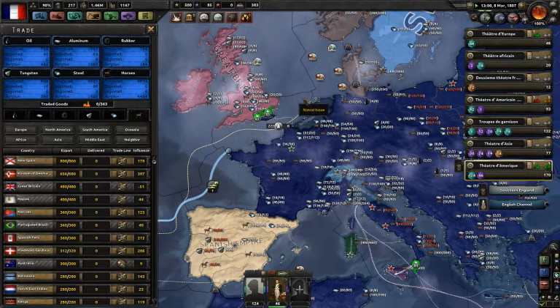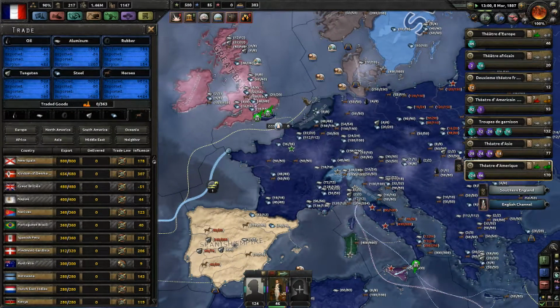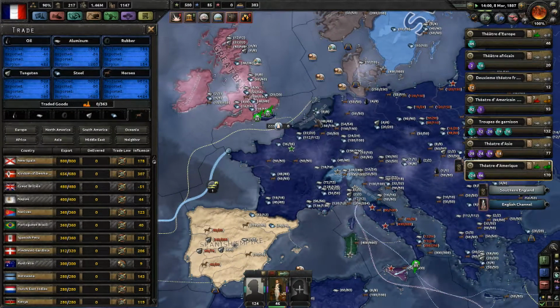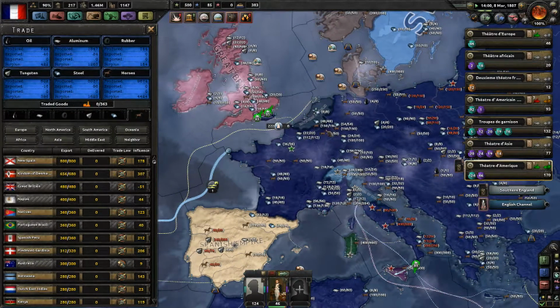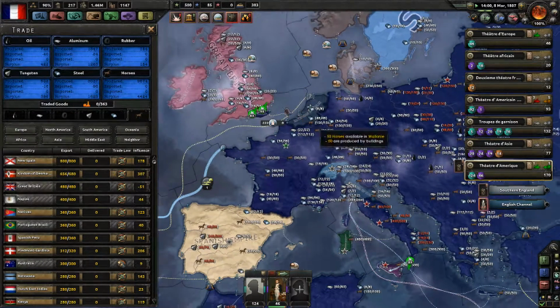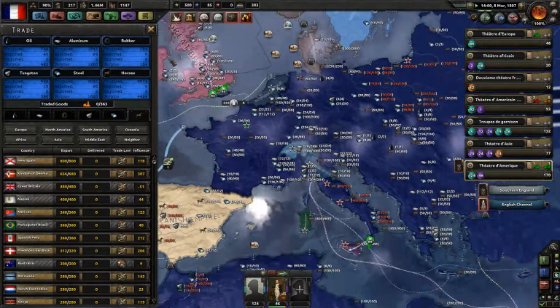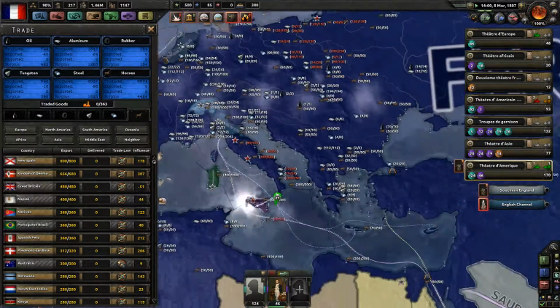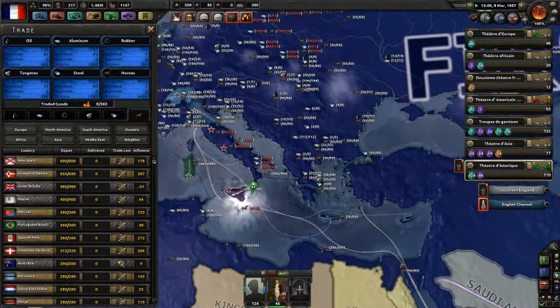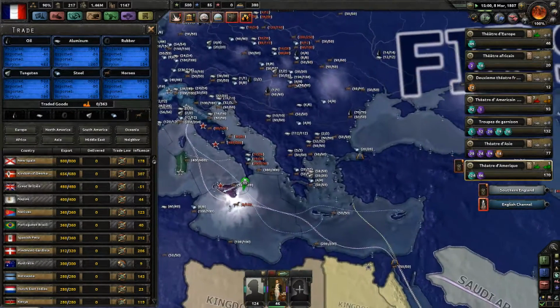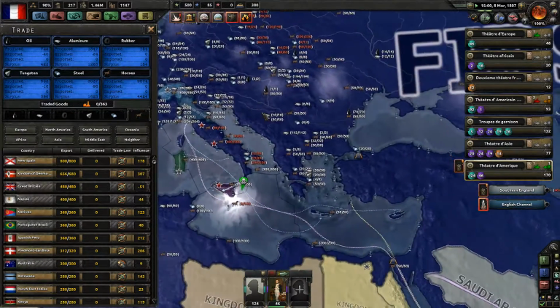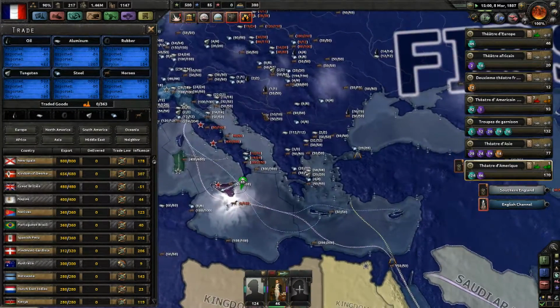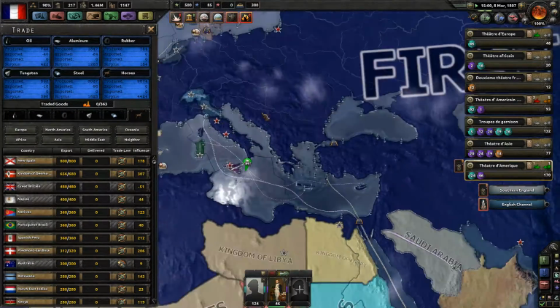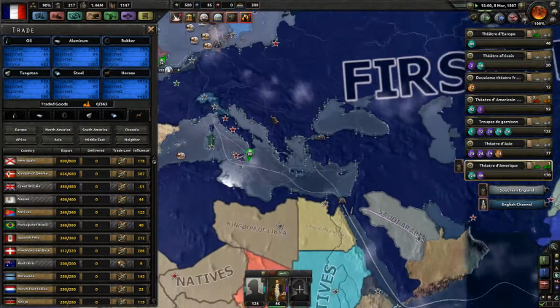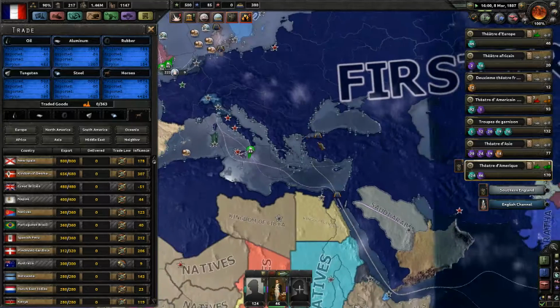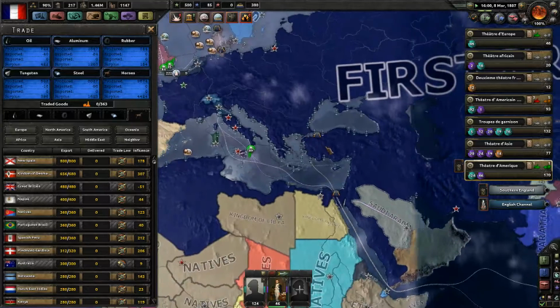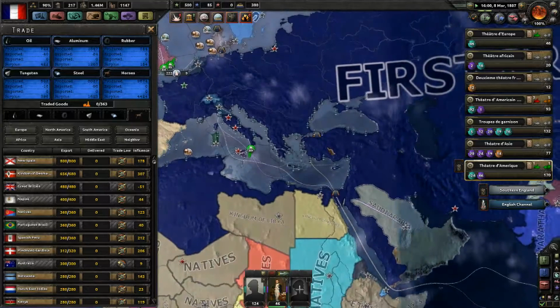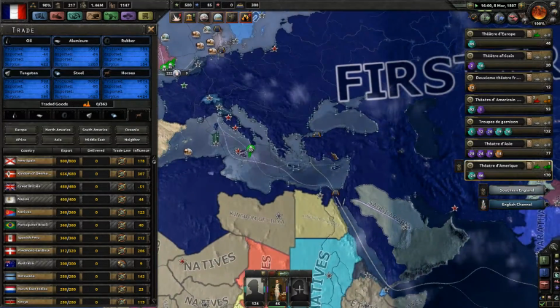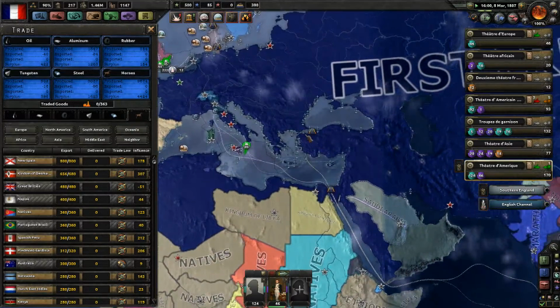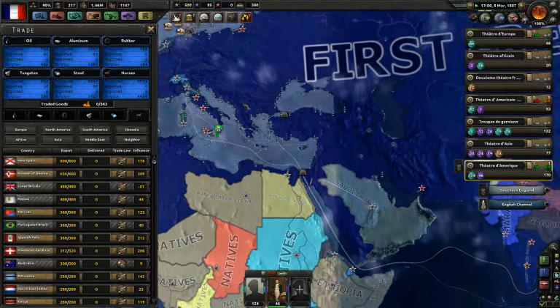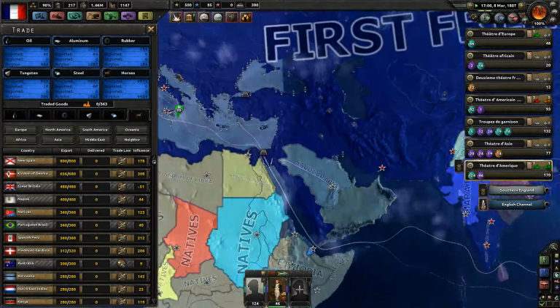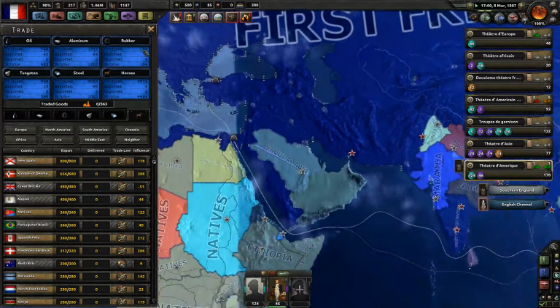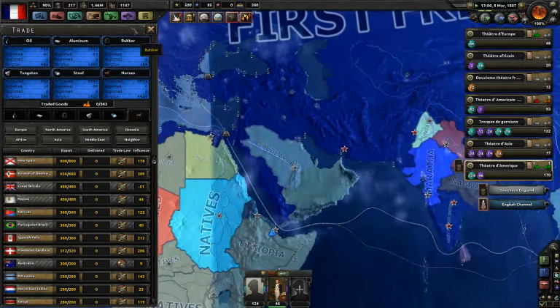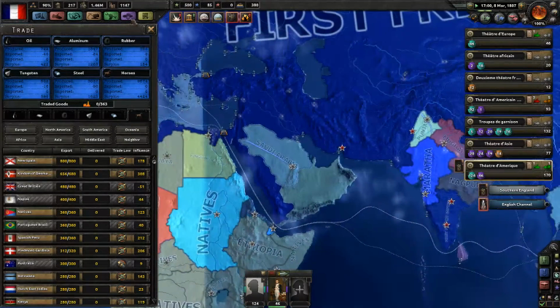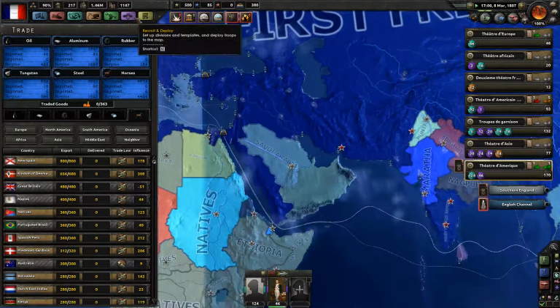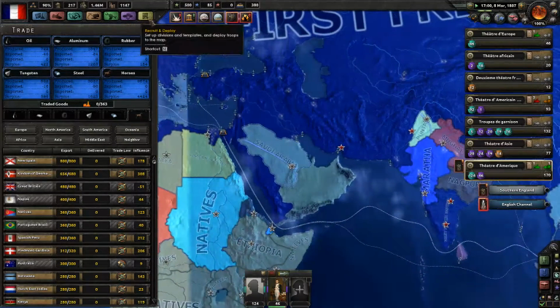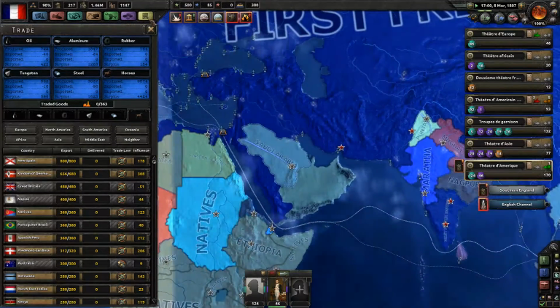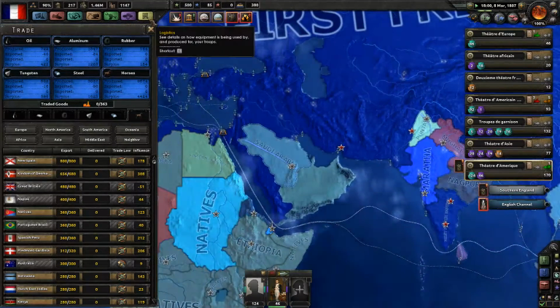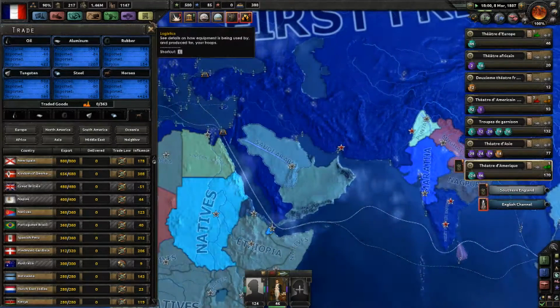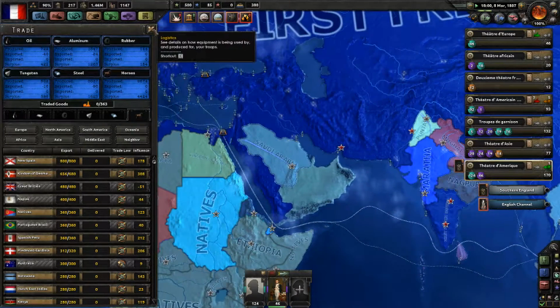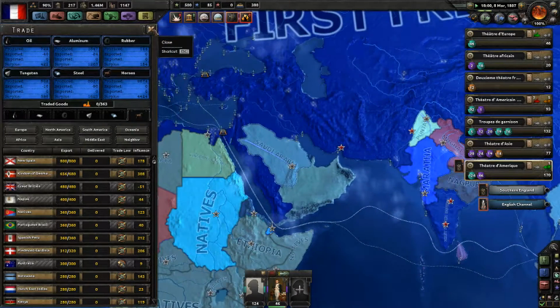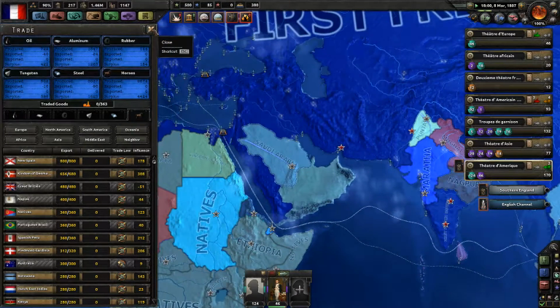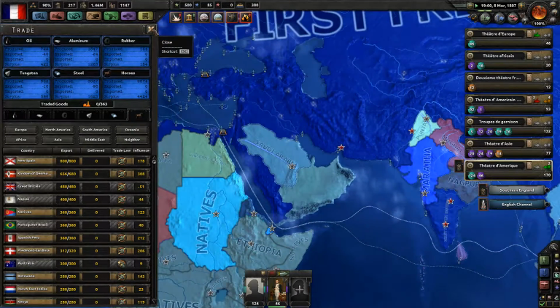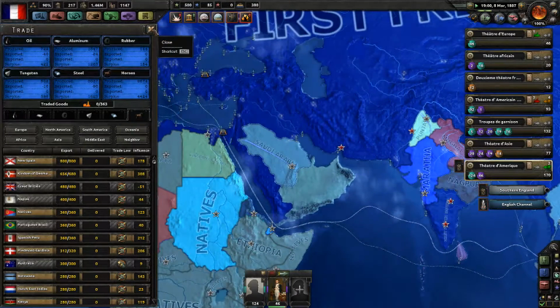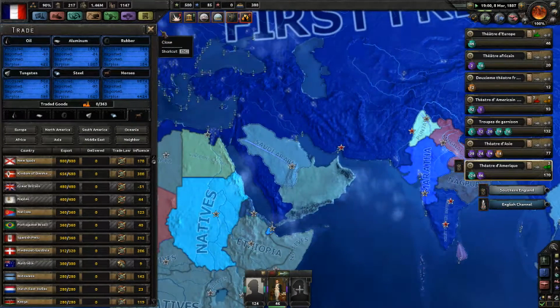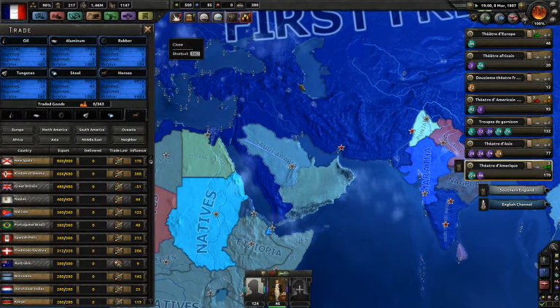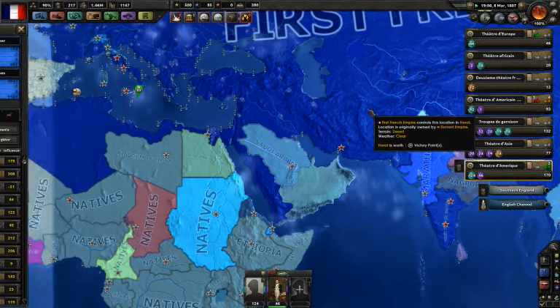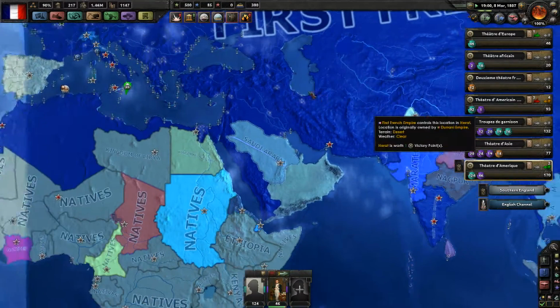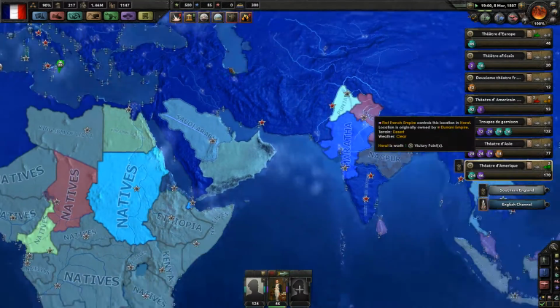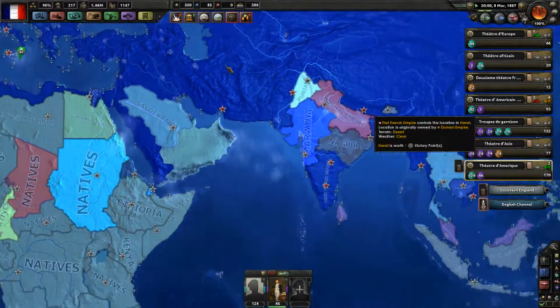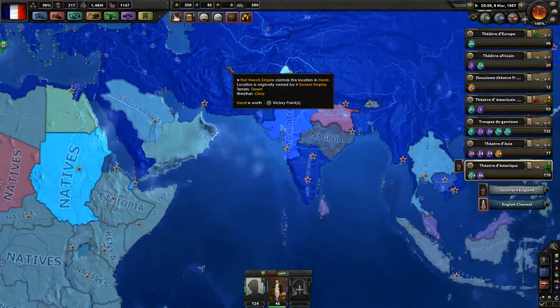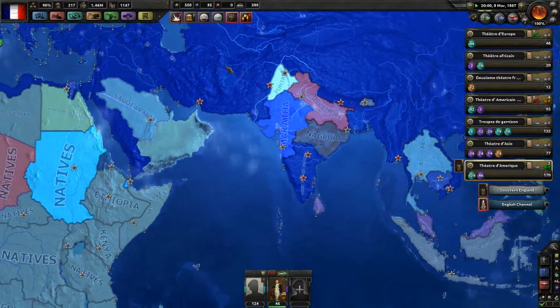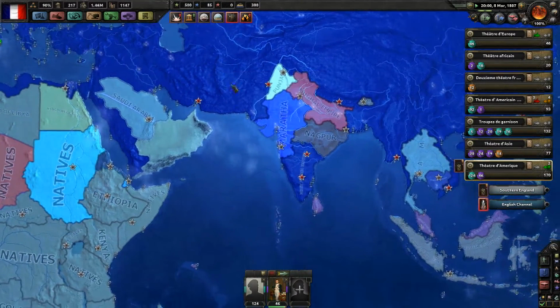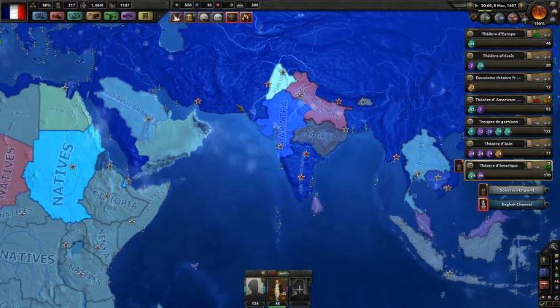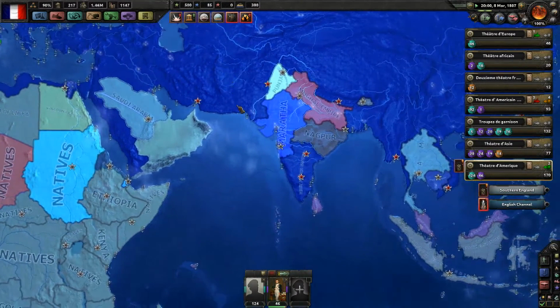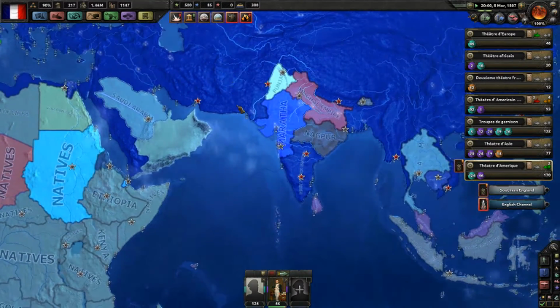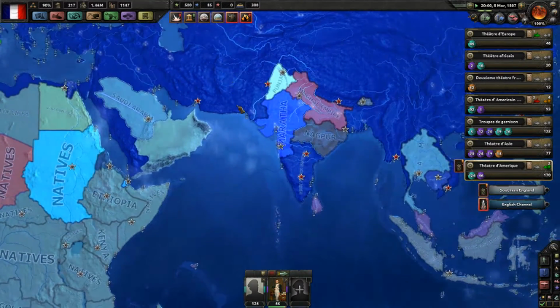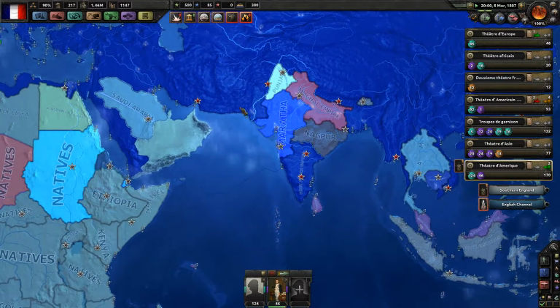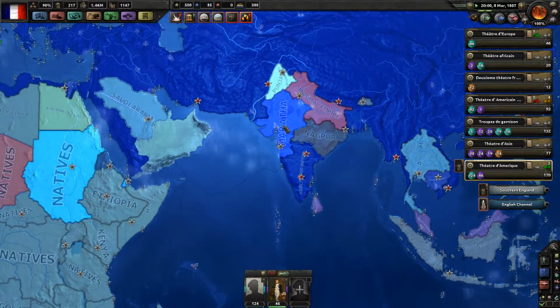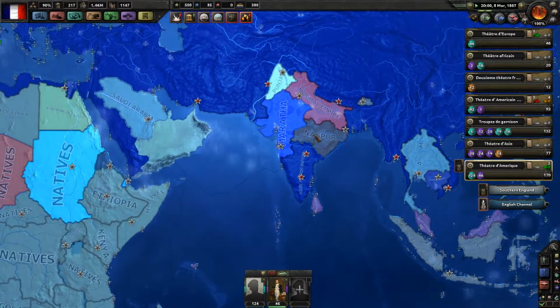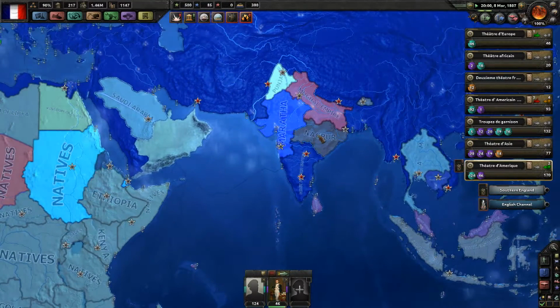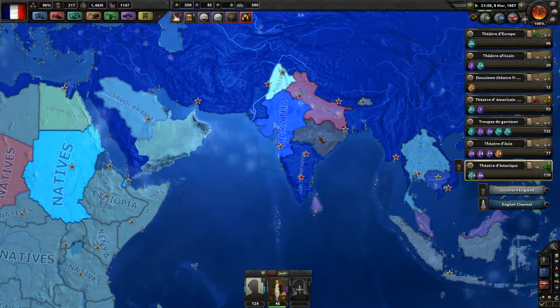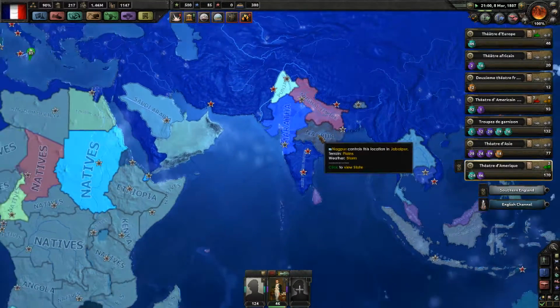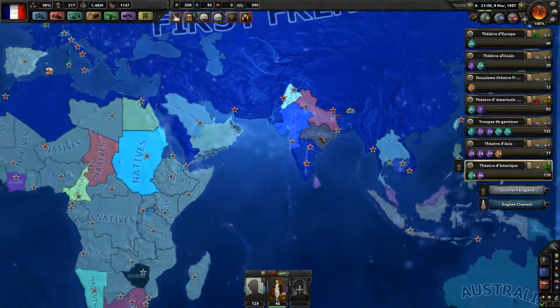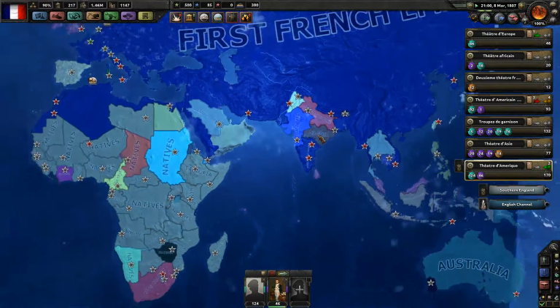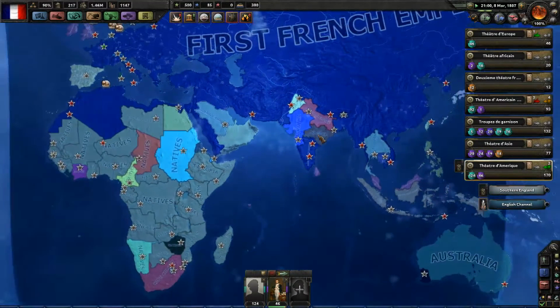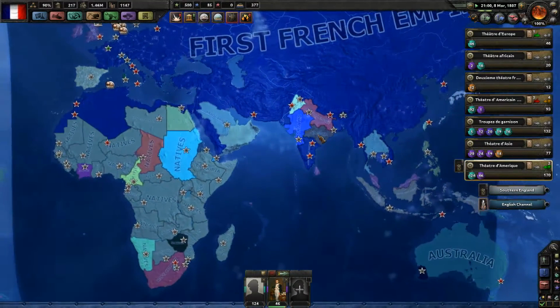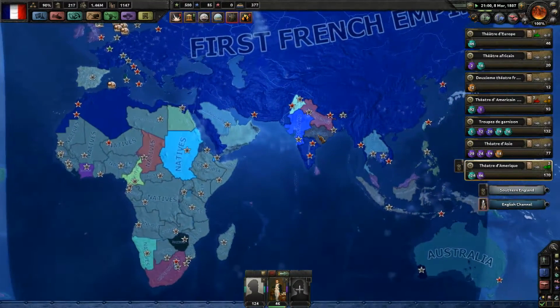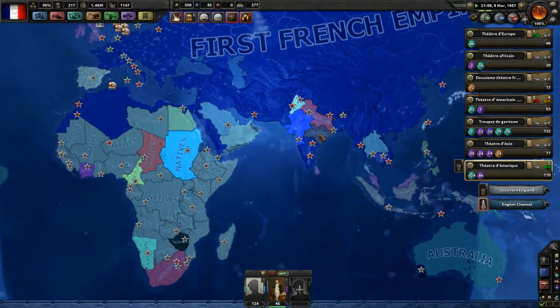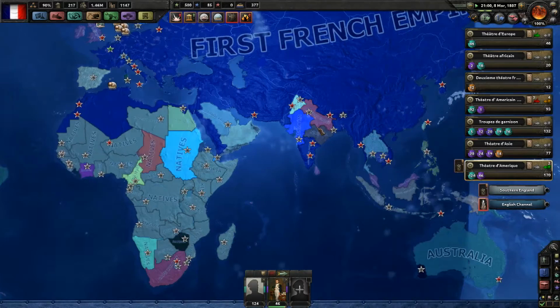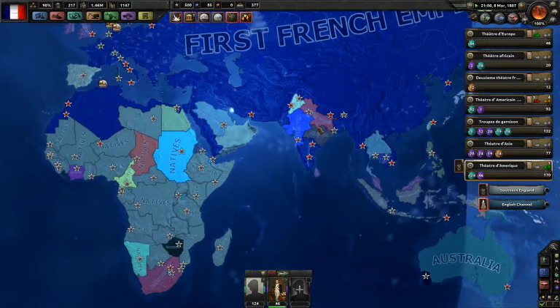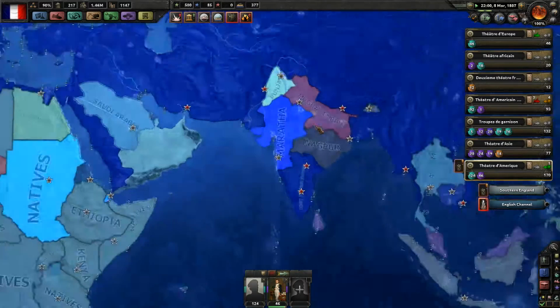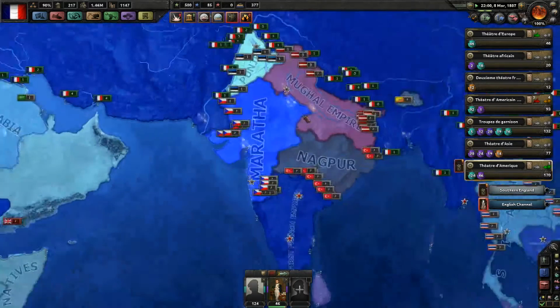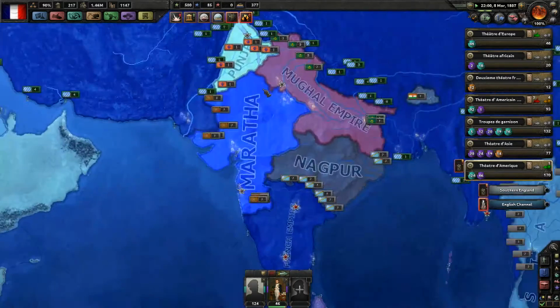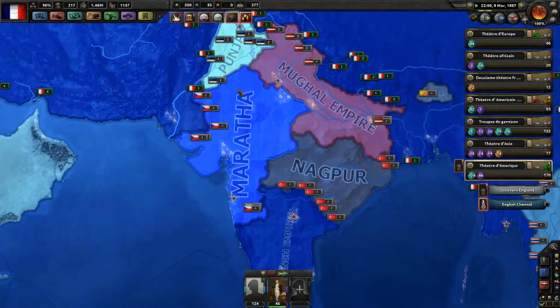Cancel our imports. That's great. We have 4,400 oil and 1,600 steel — I mean horses, whatever.